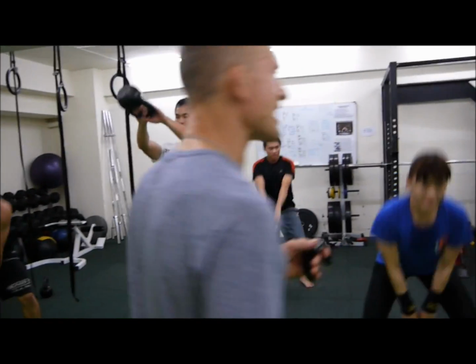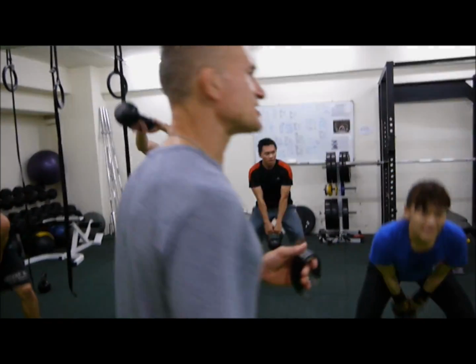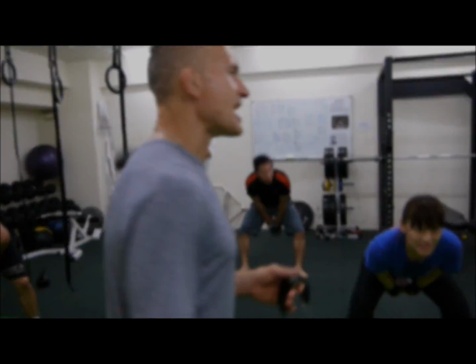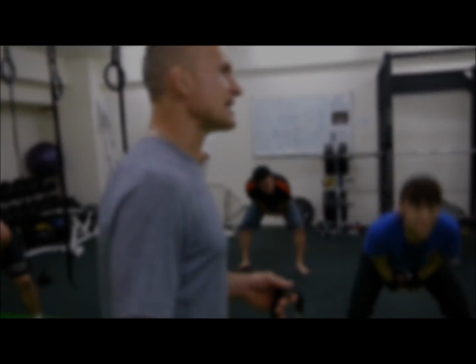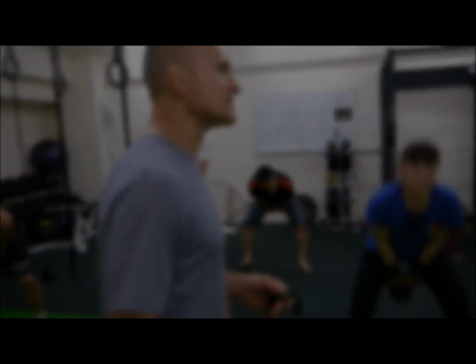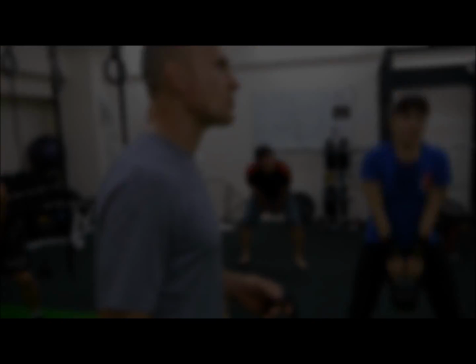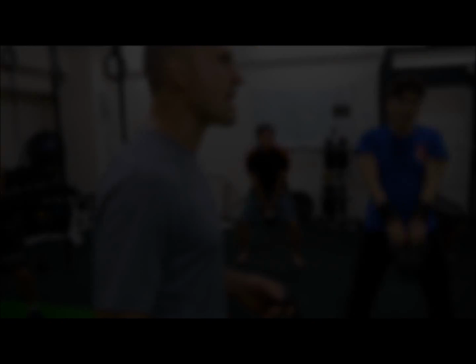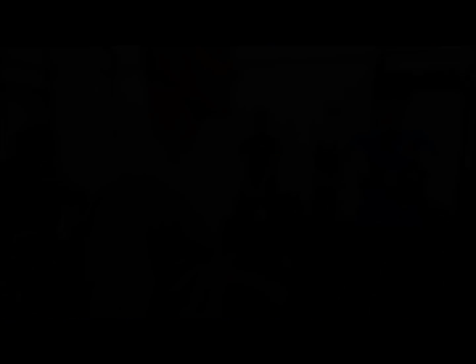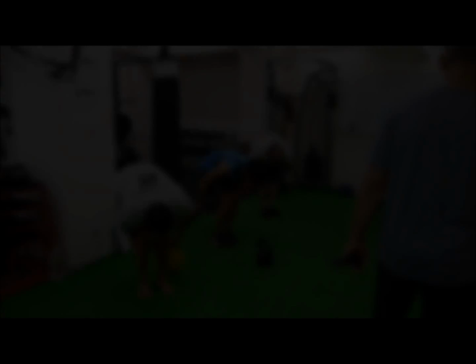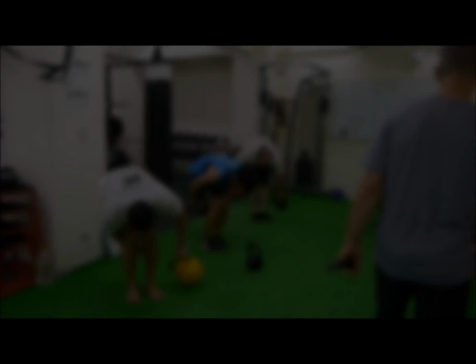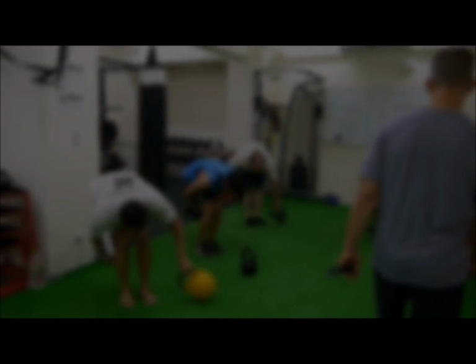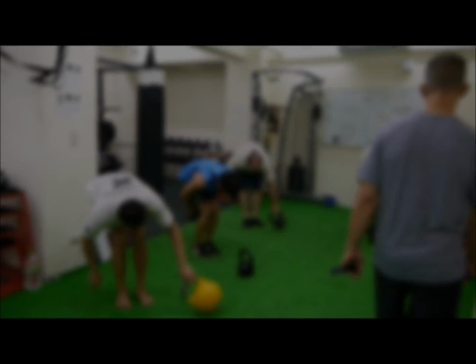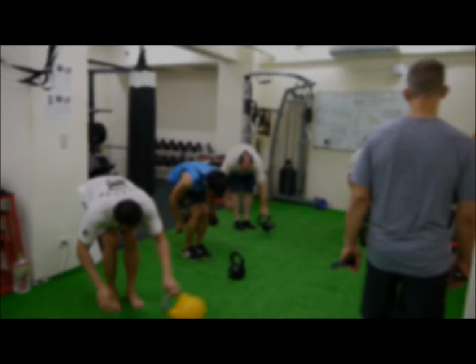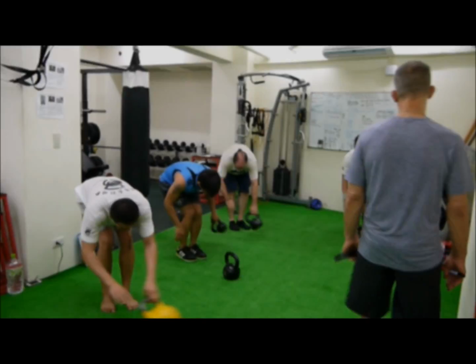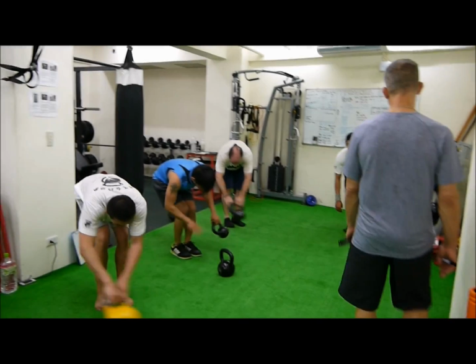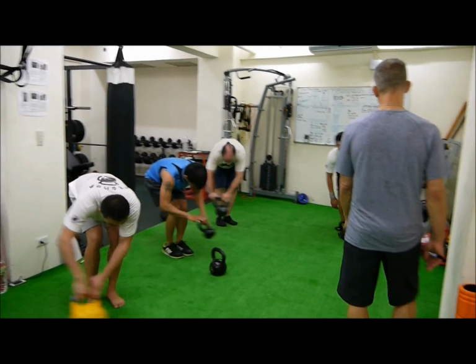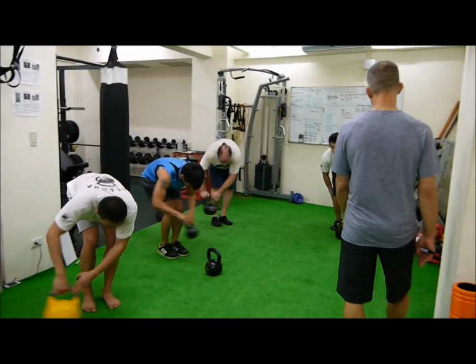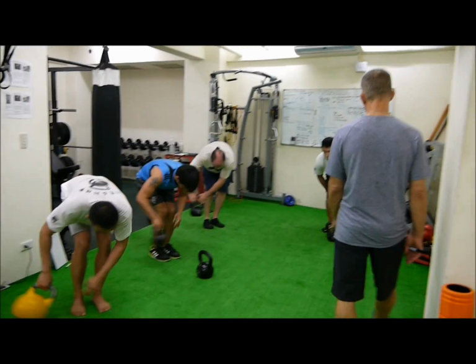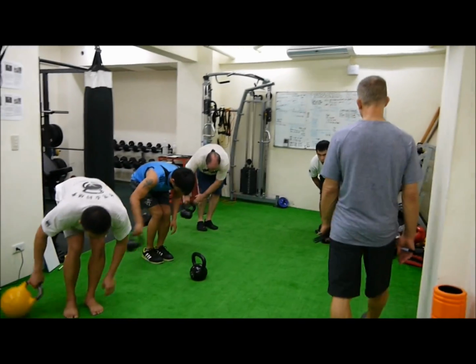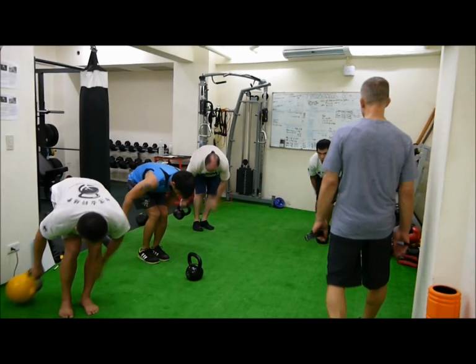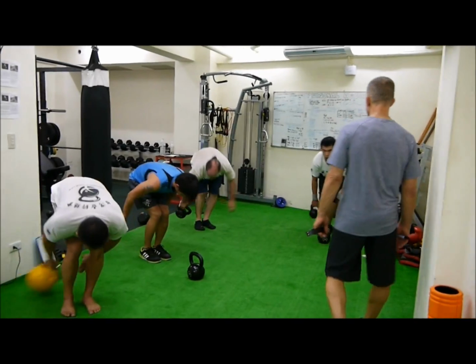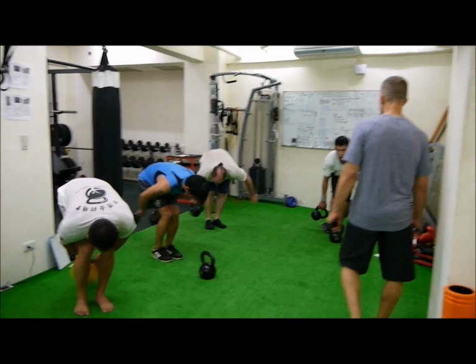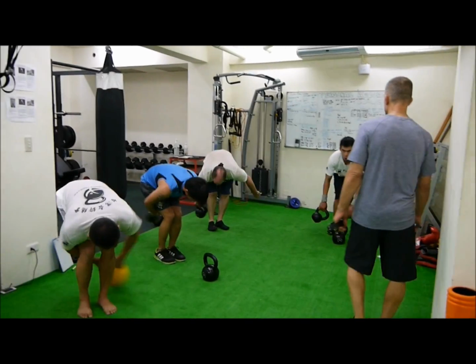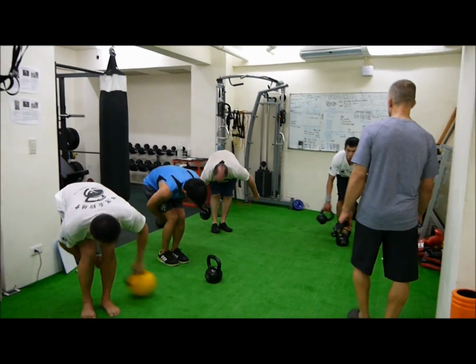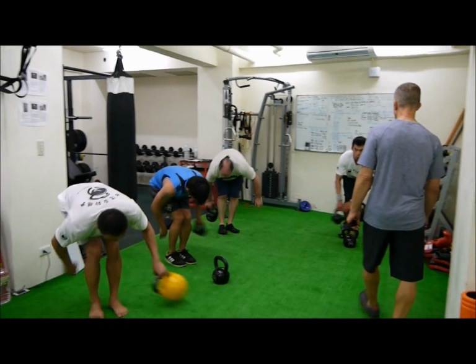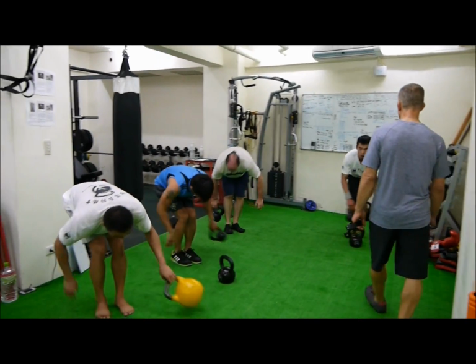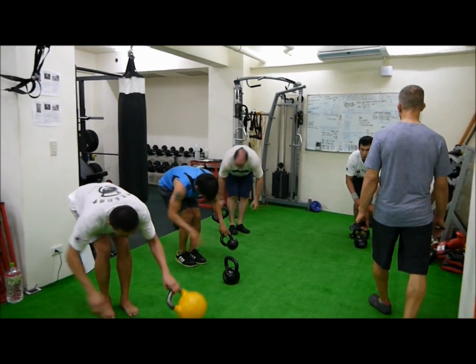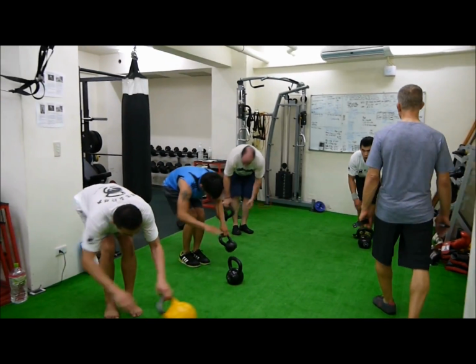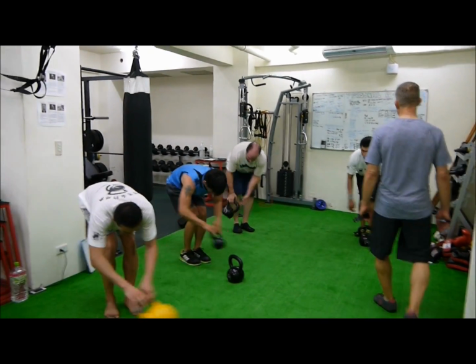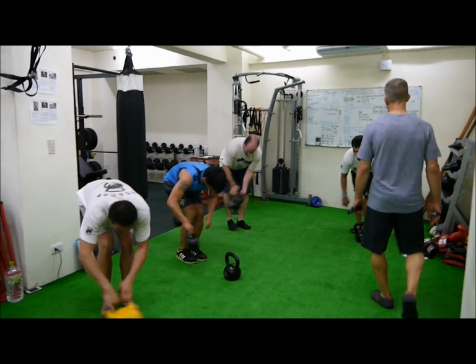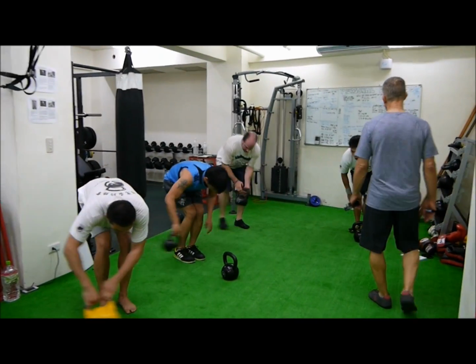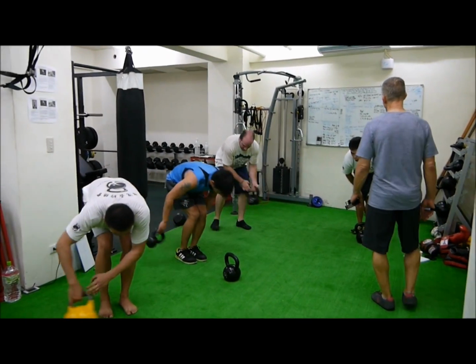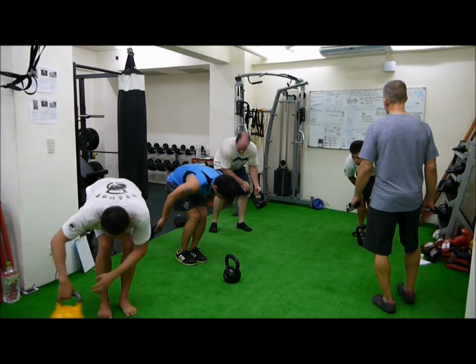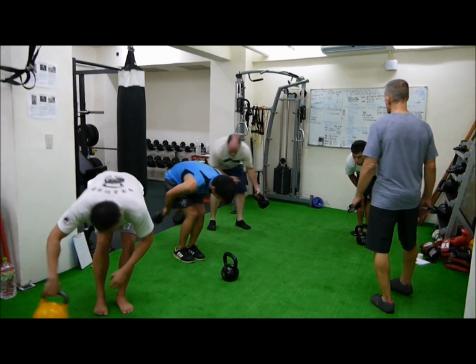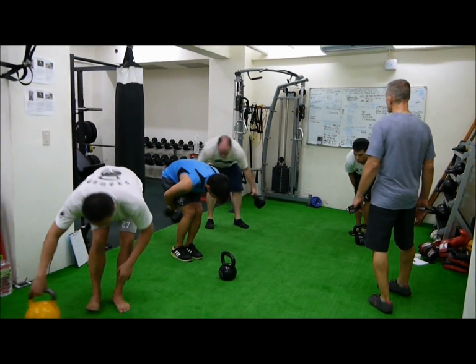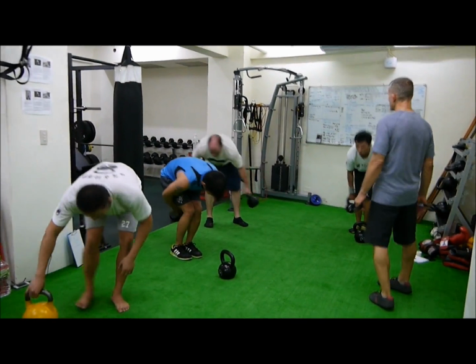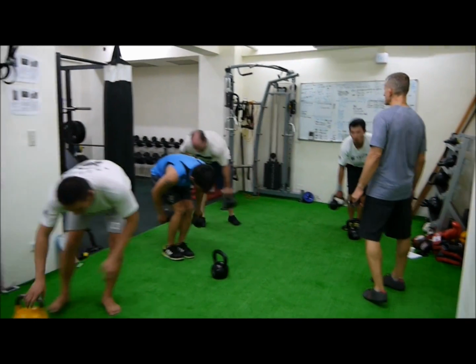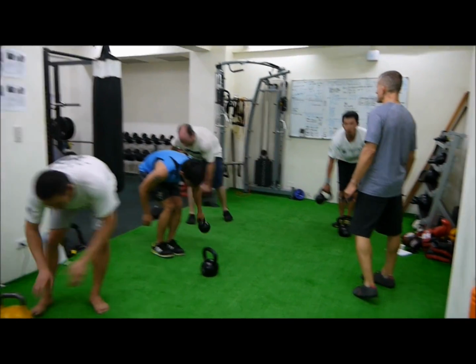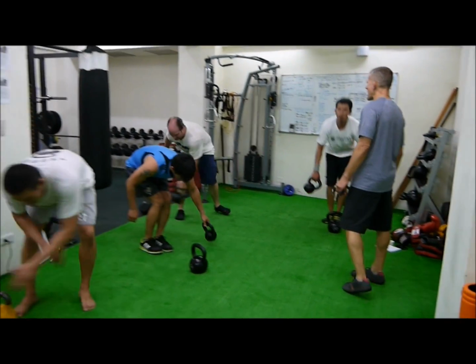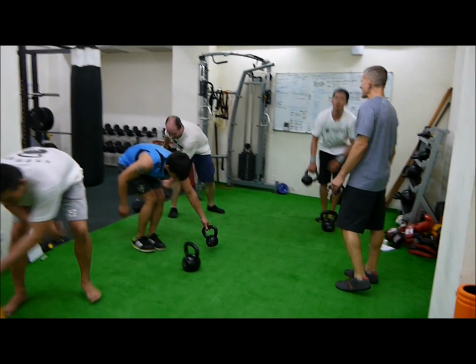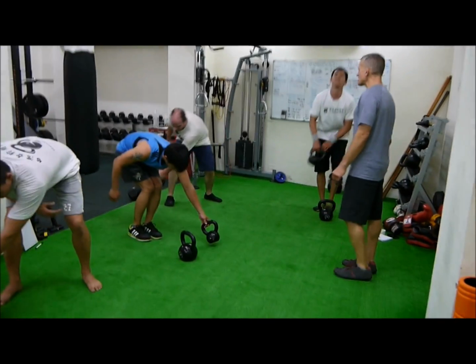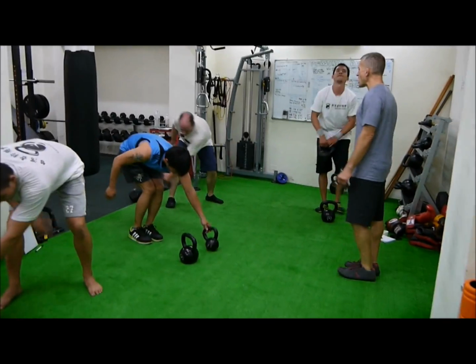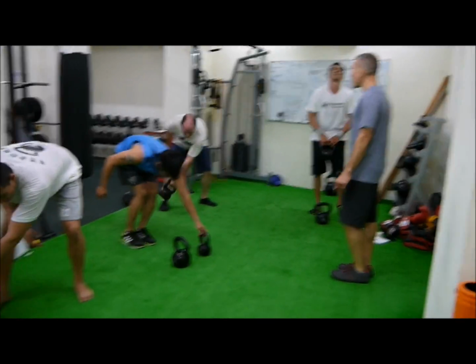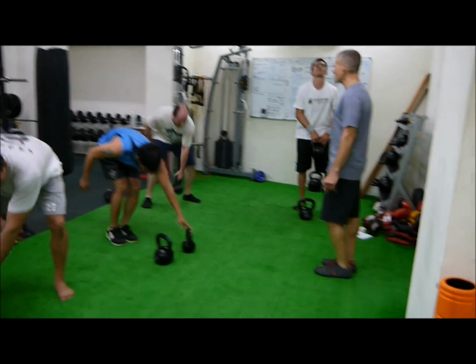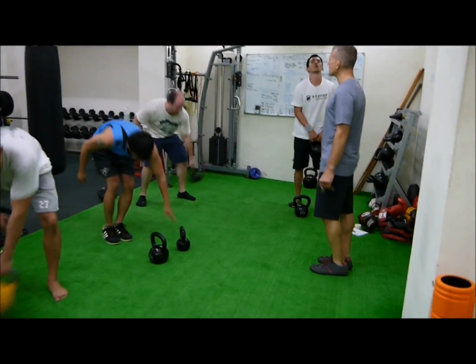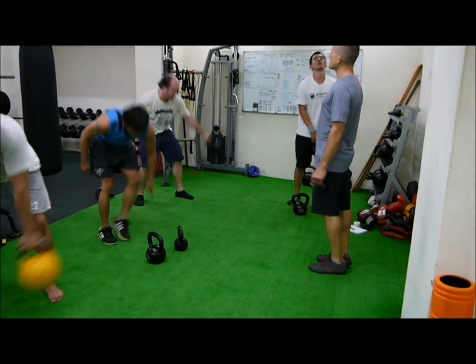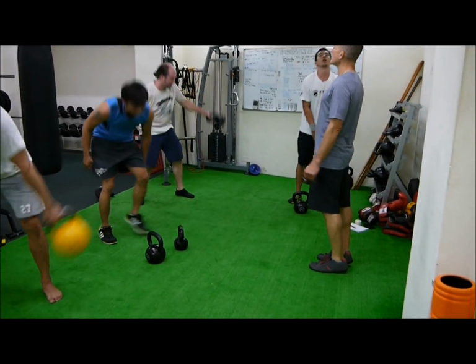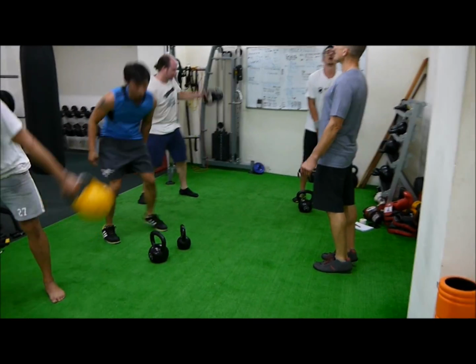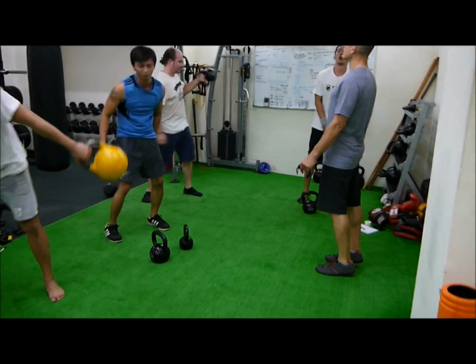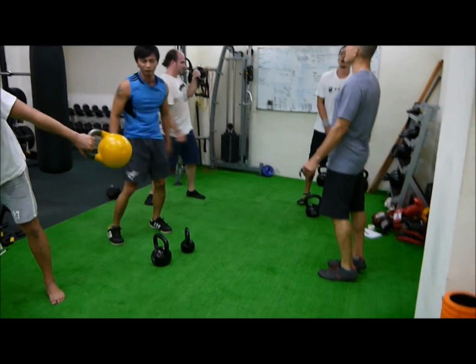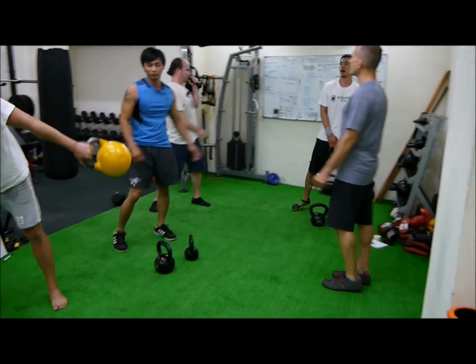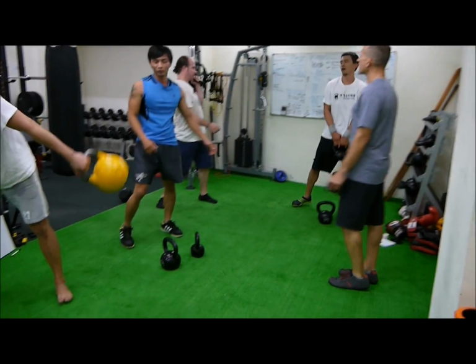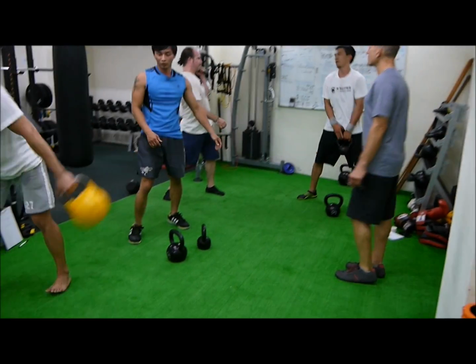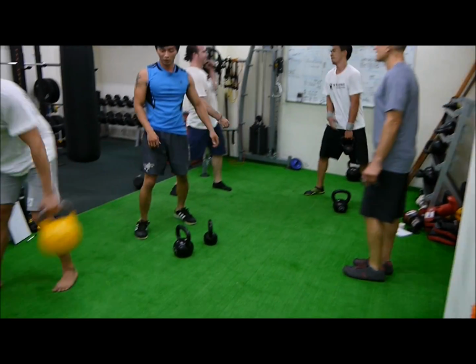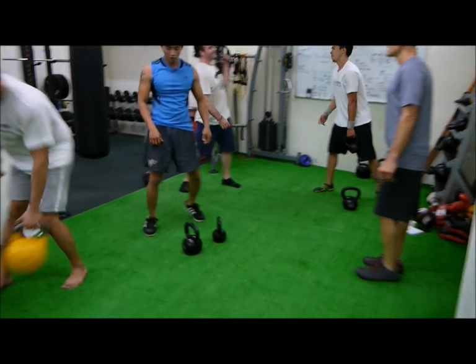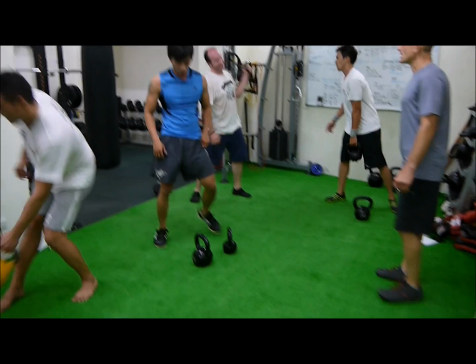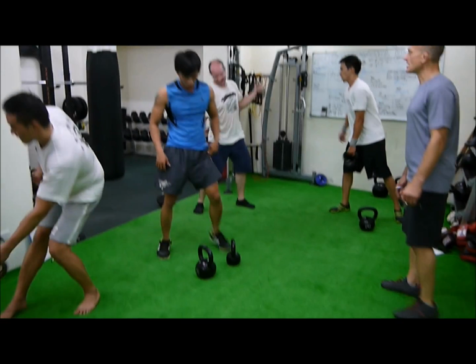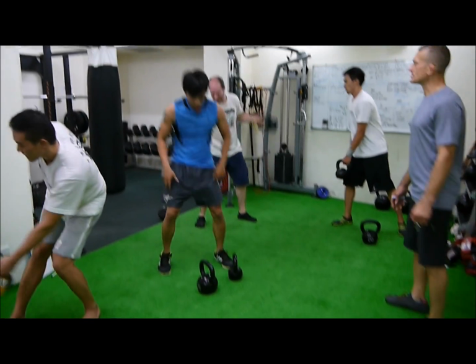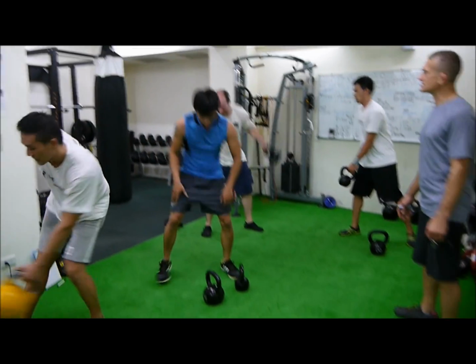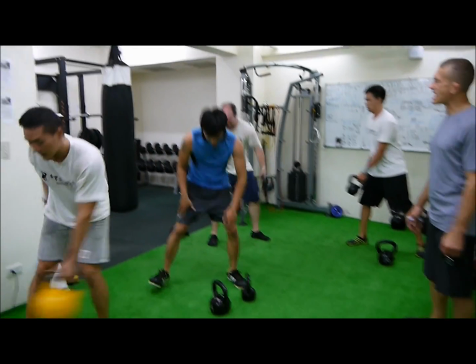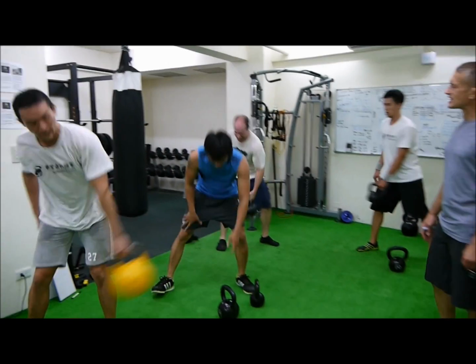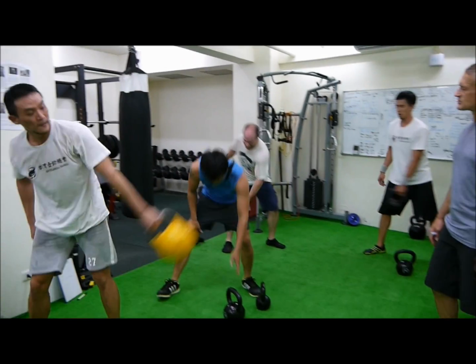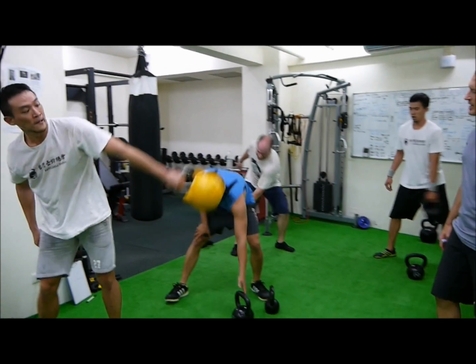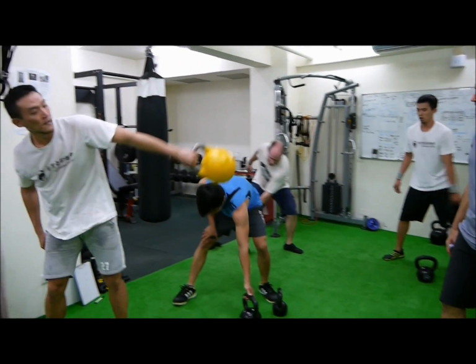And tiny squat fast. Go. 3, 2, 1, from your right. Go. Side swing.